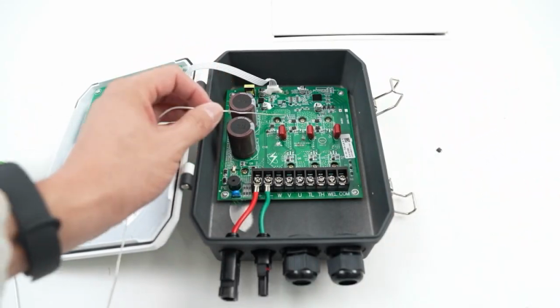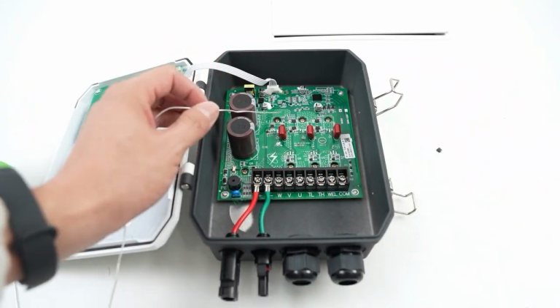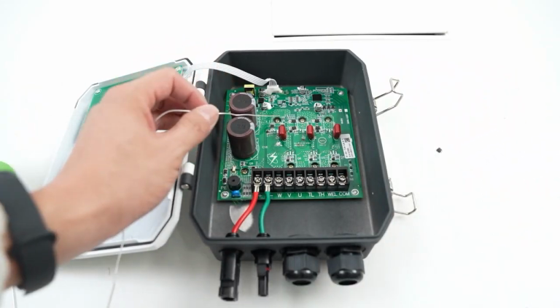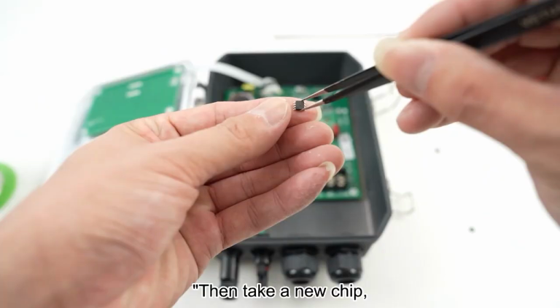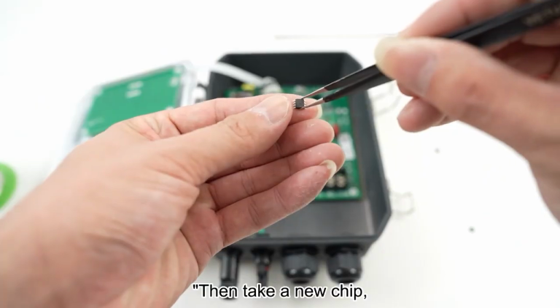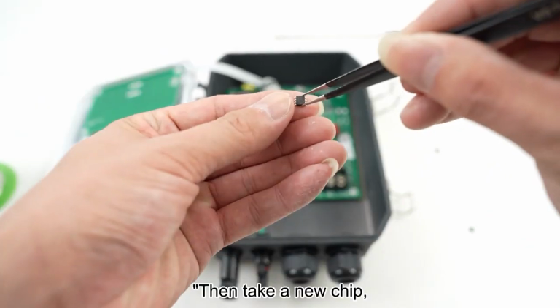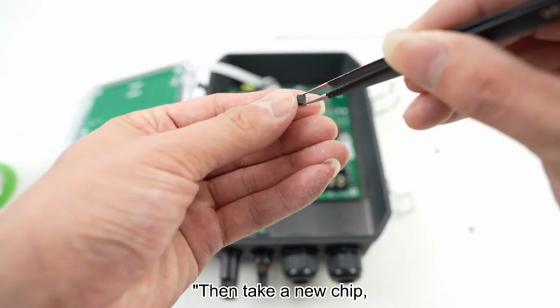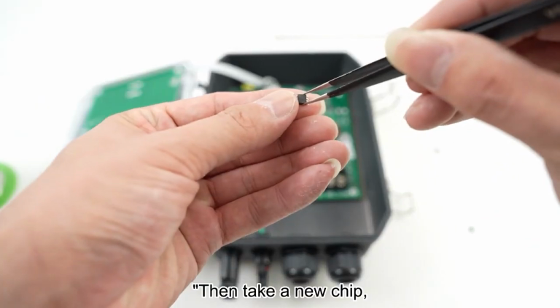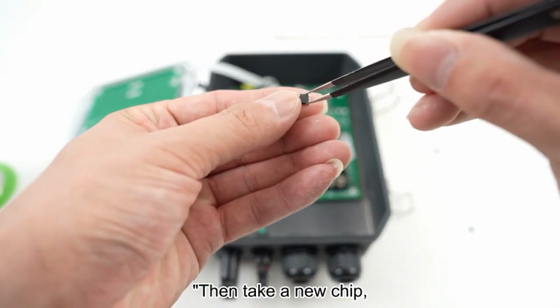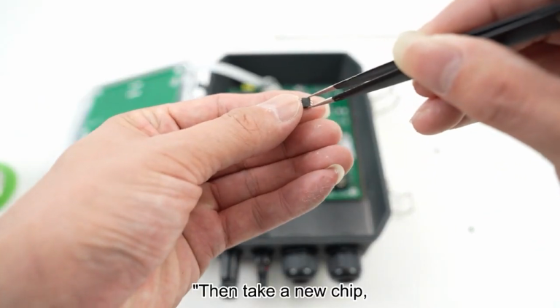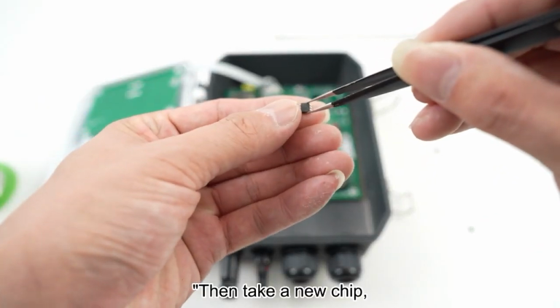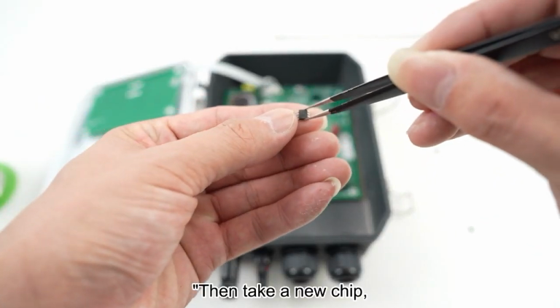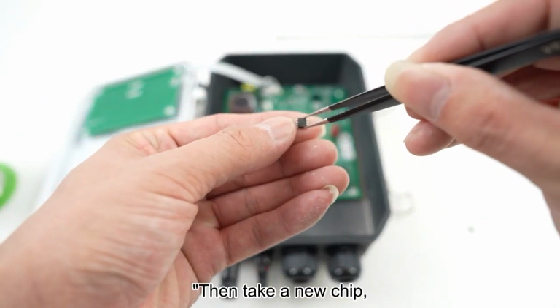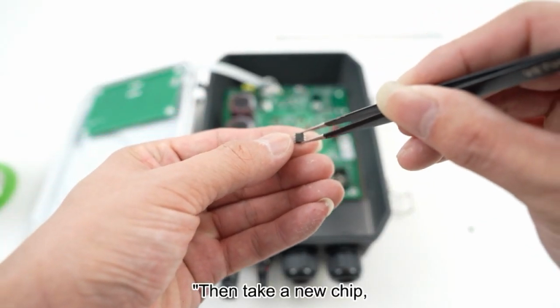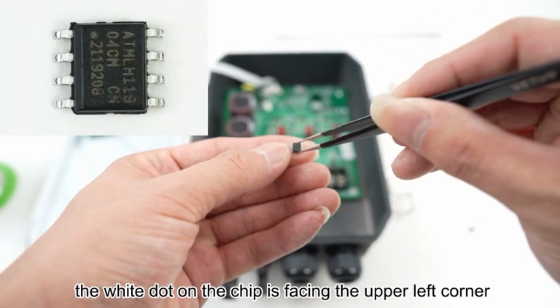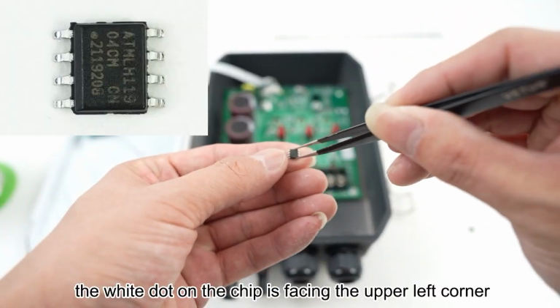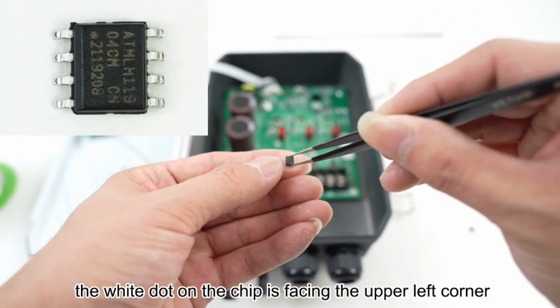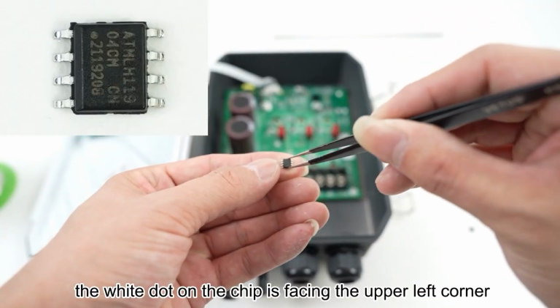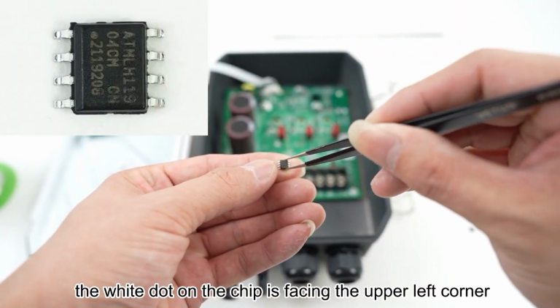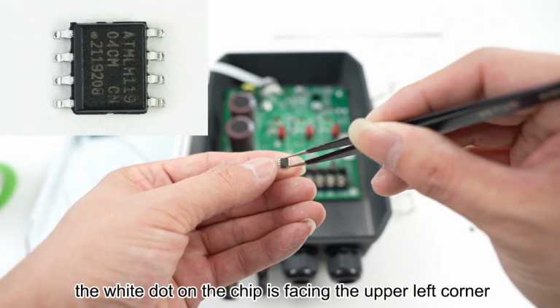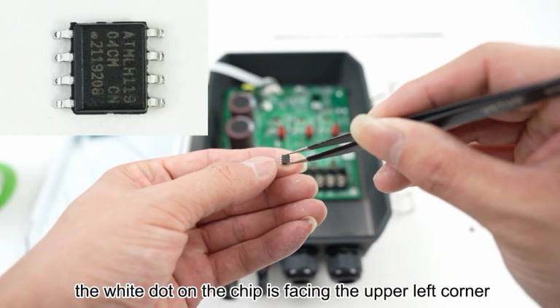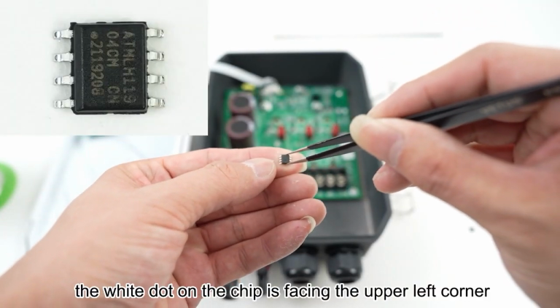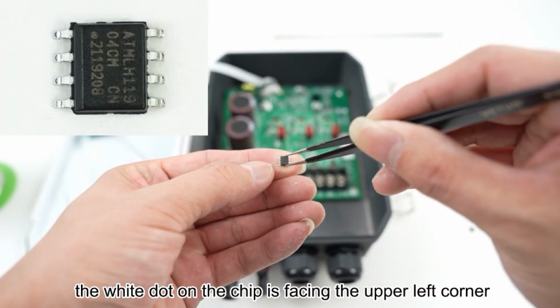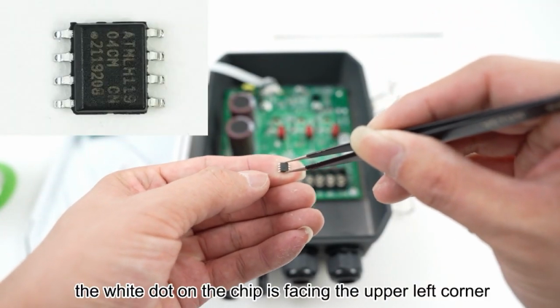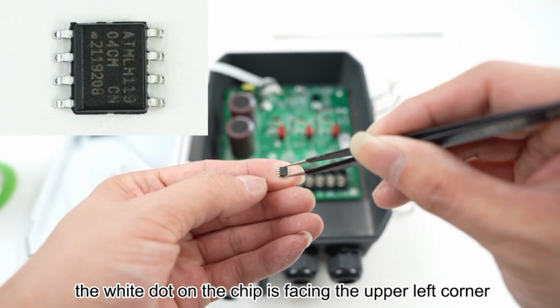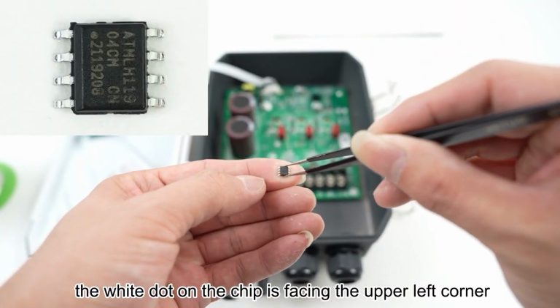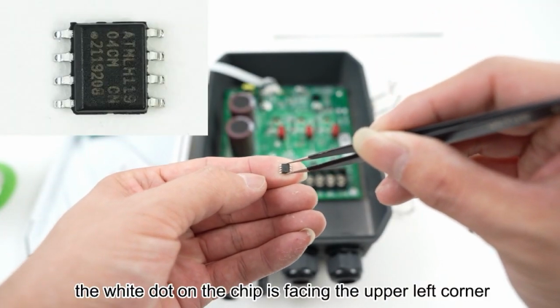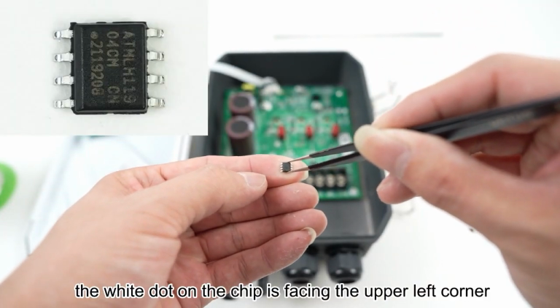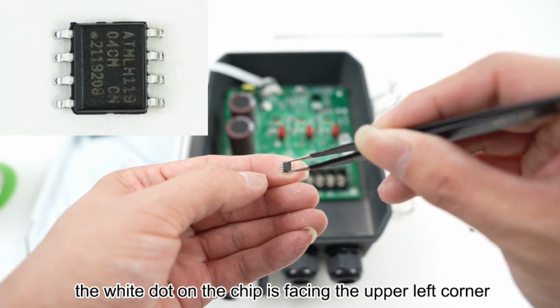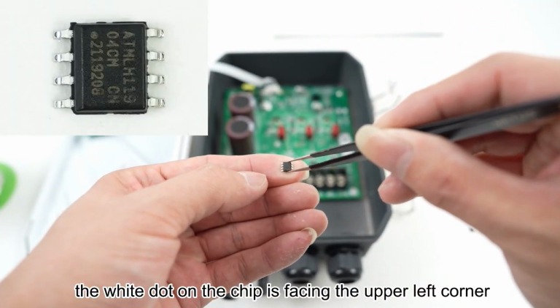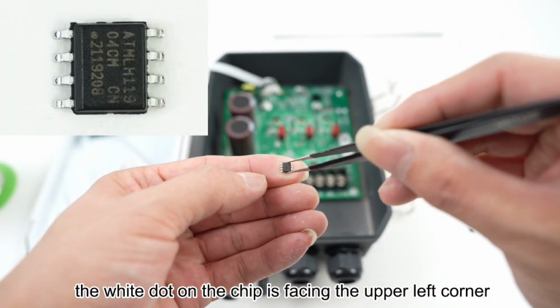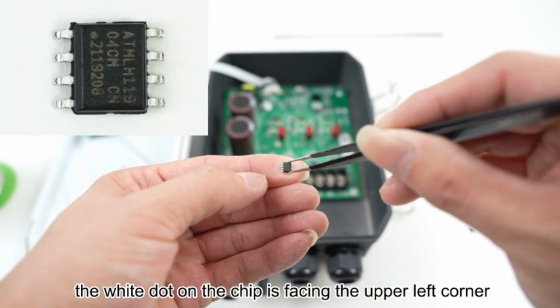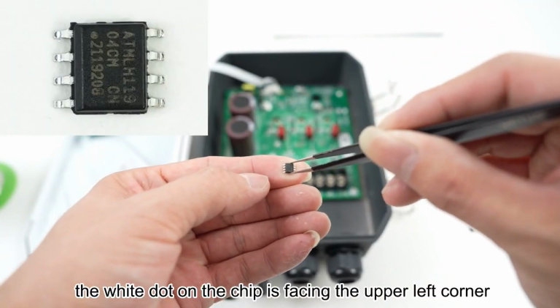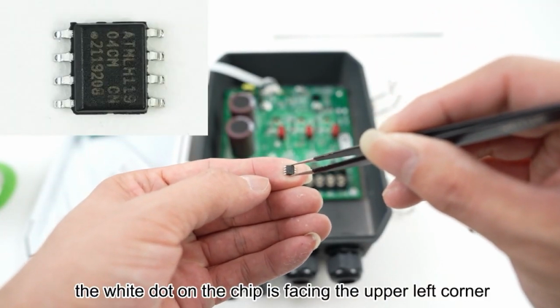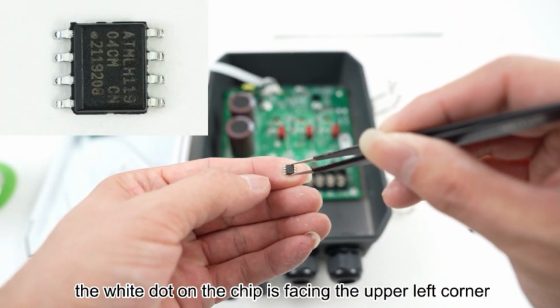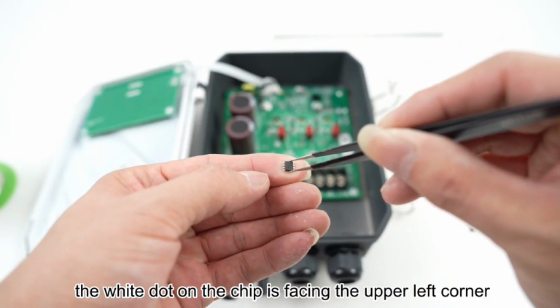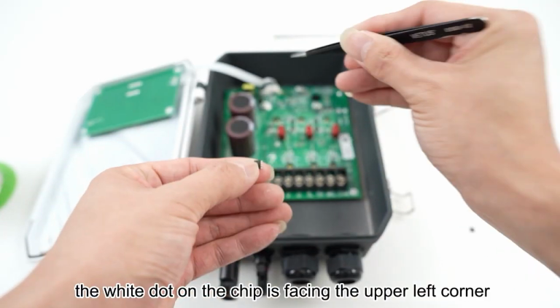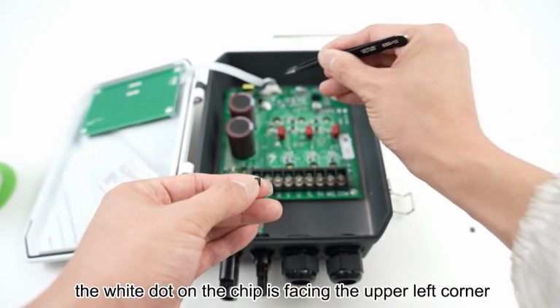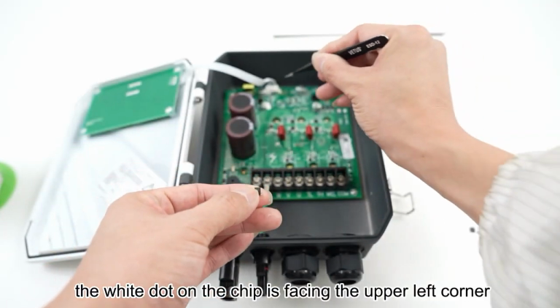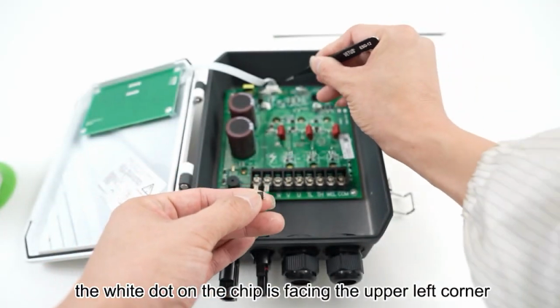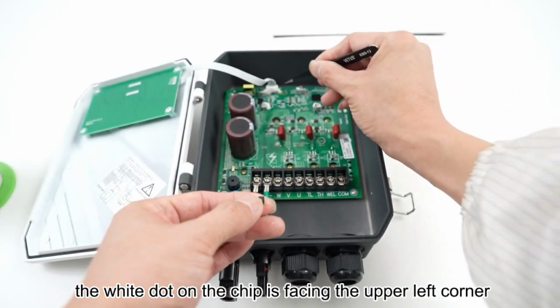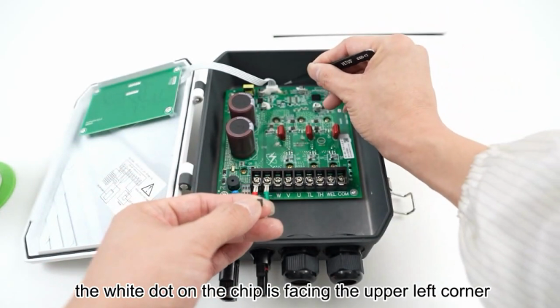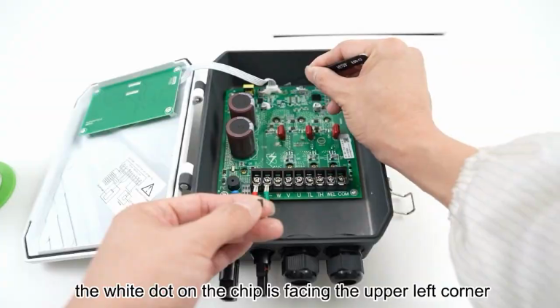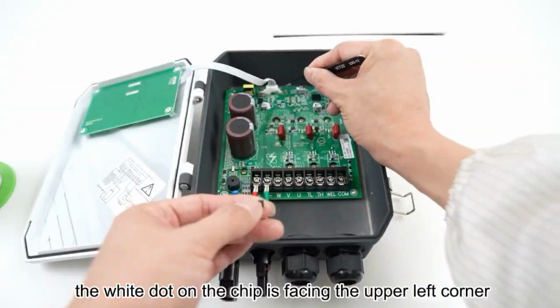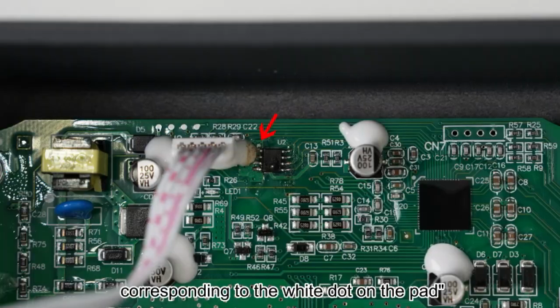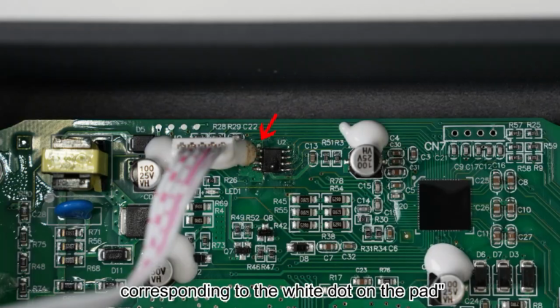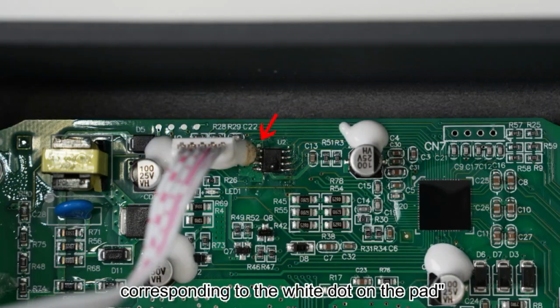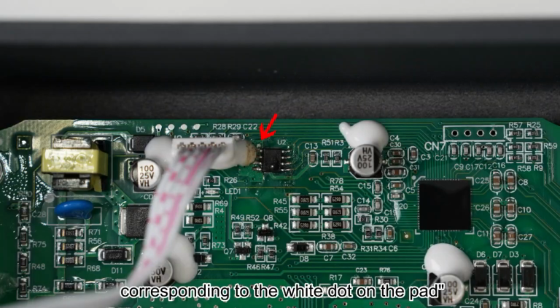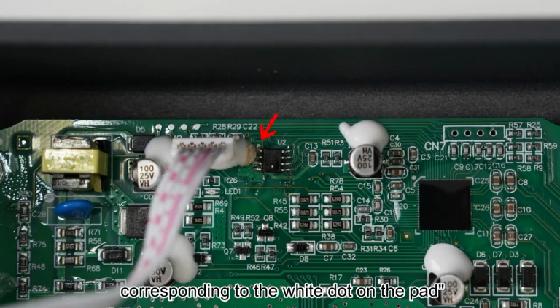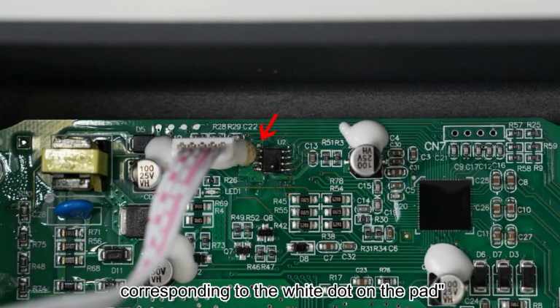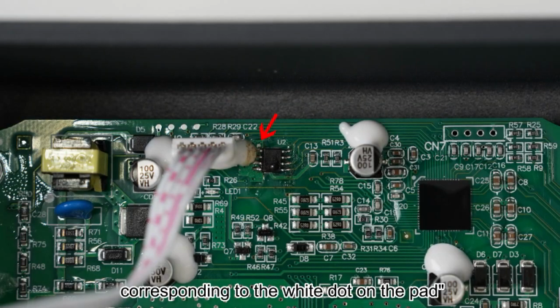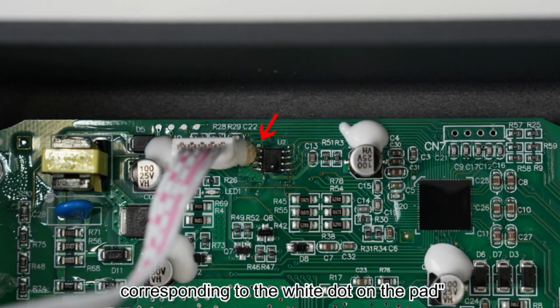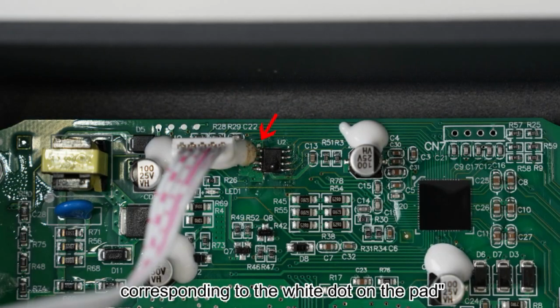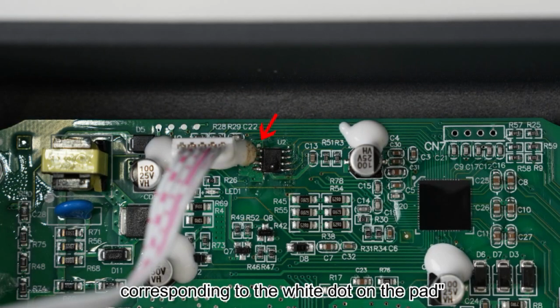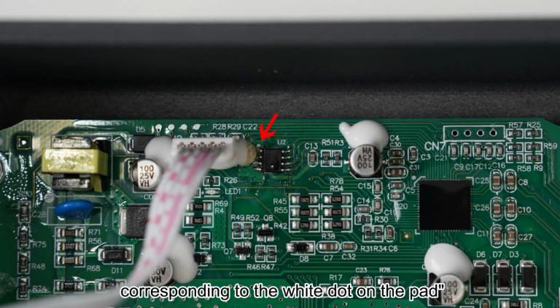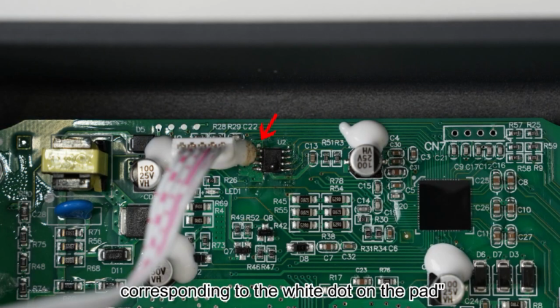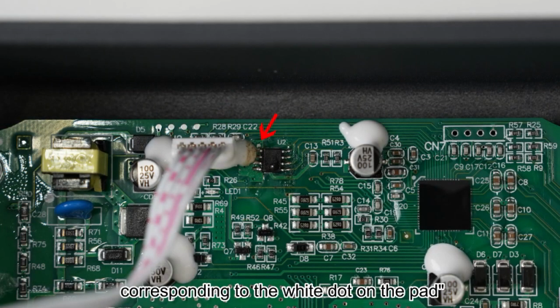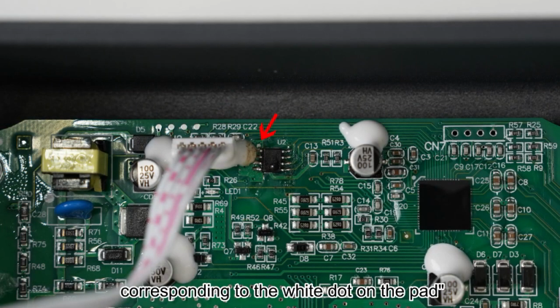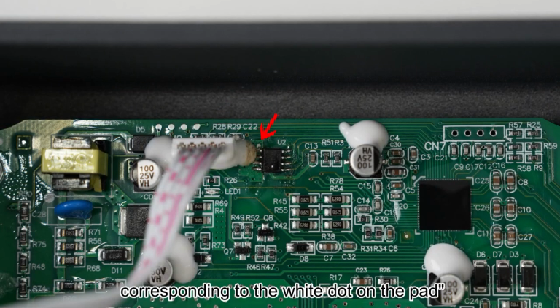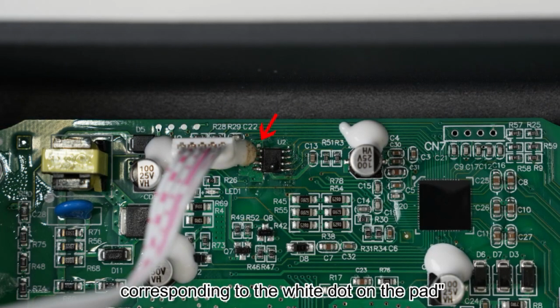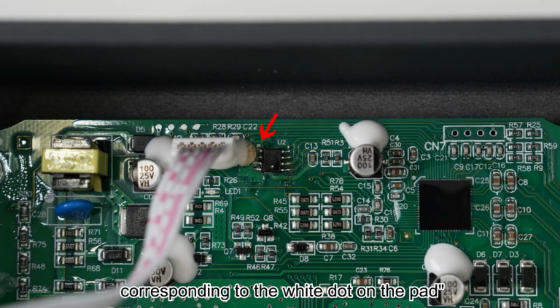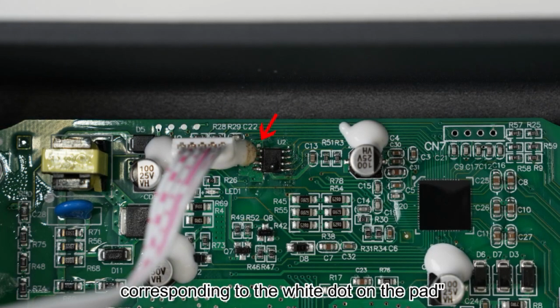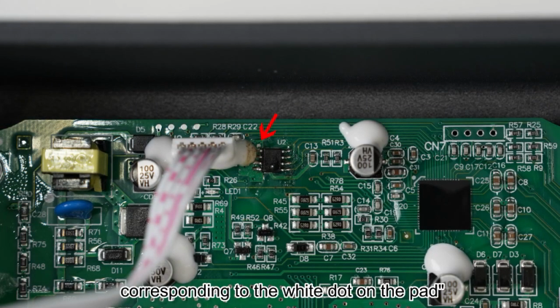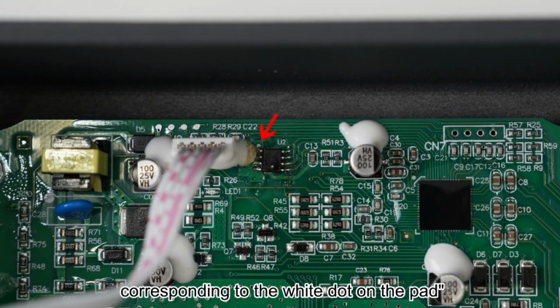Then take a new chip. The white dot on the chip is facing the upper left corner, corresponding to the white dot on the pad.